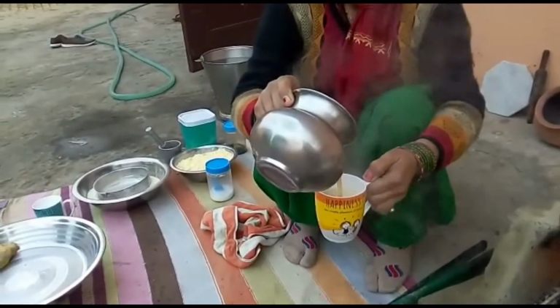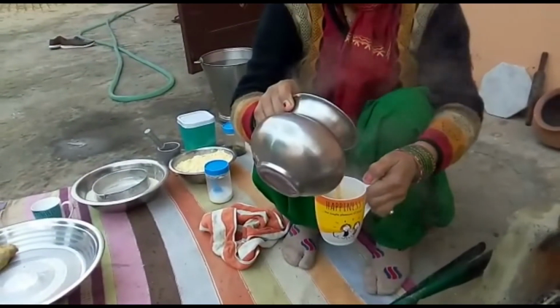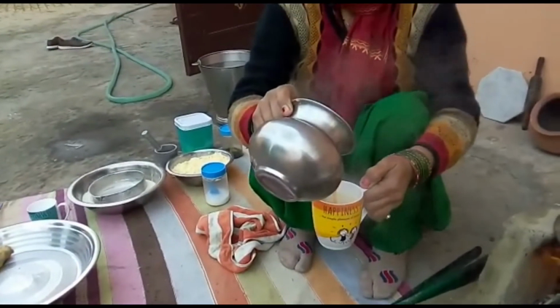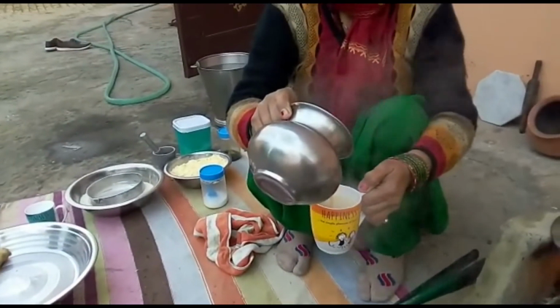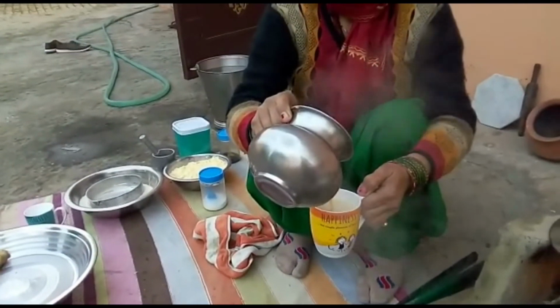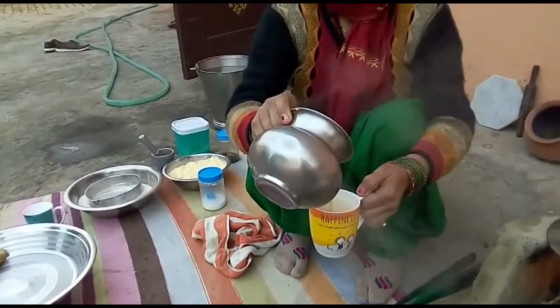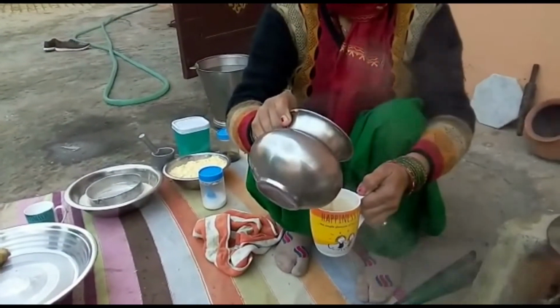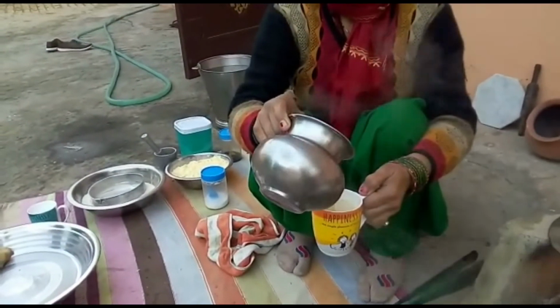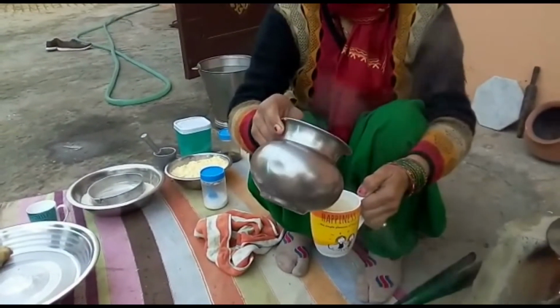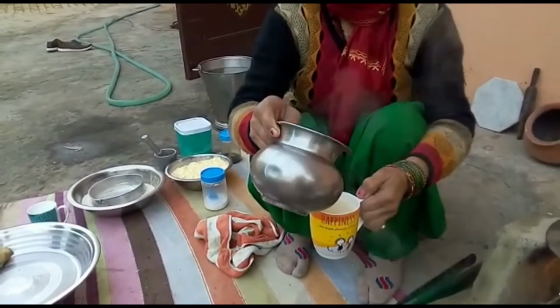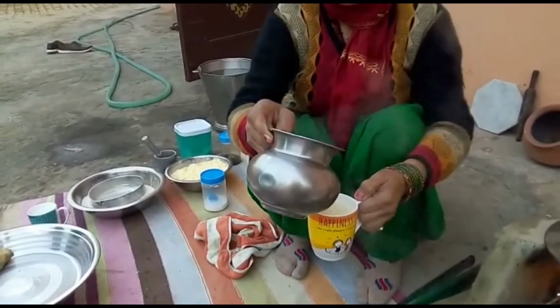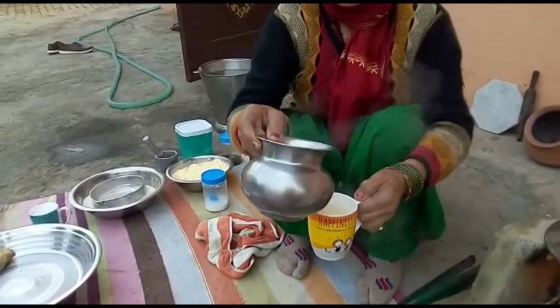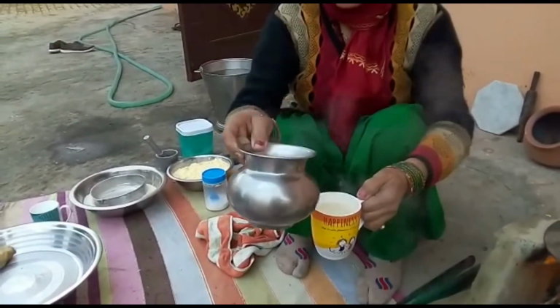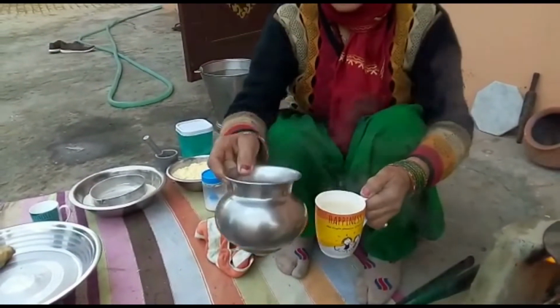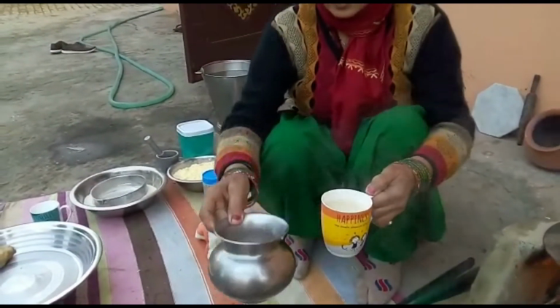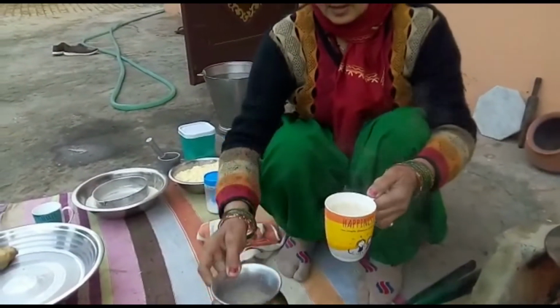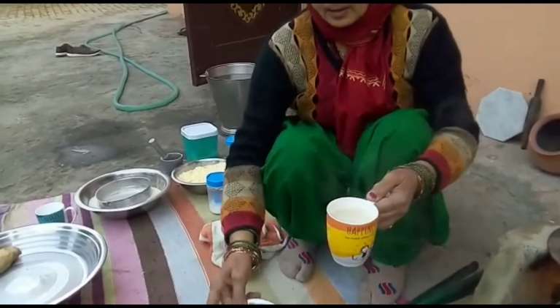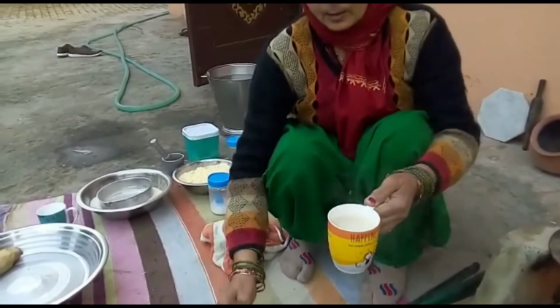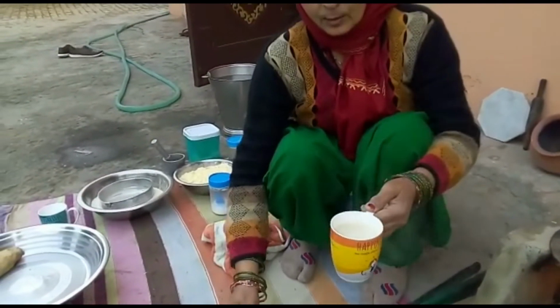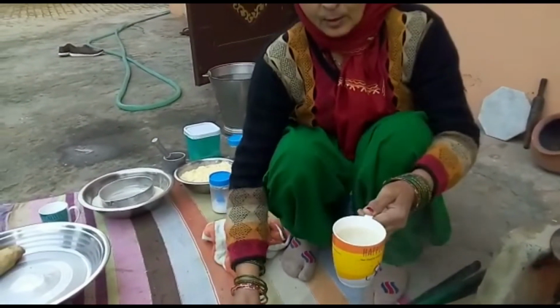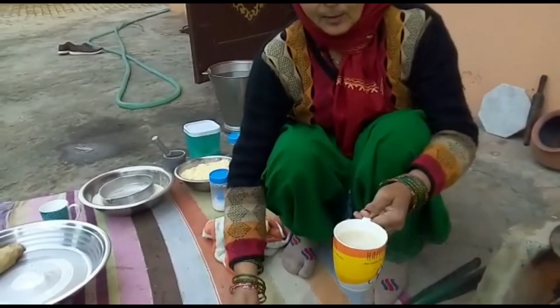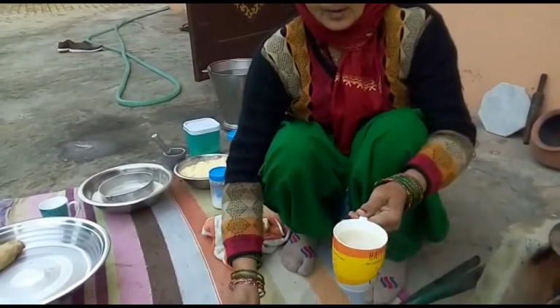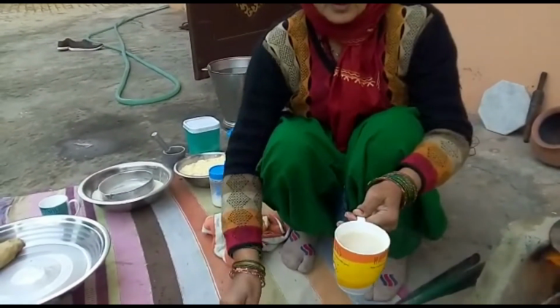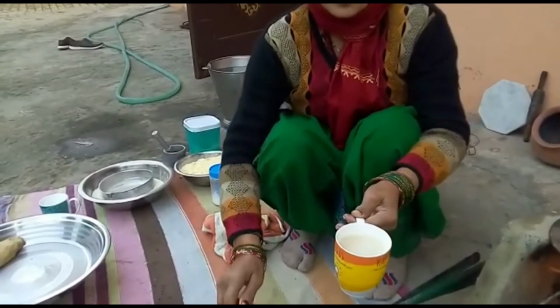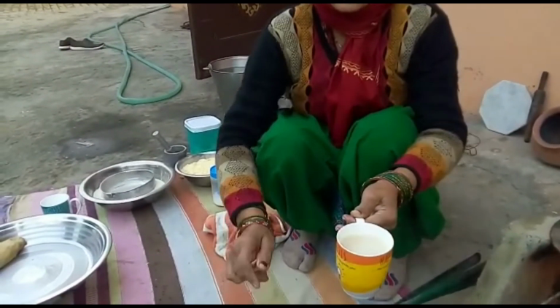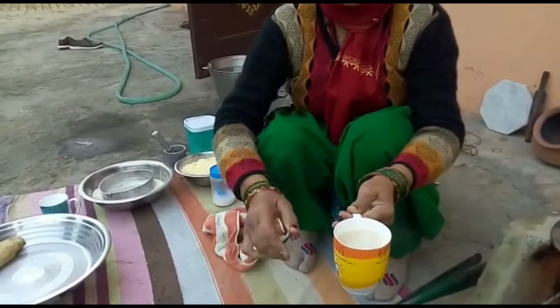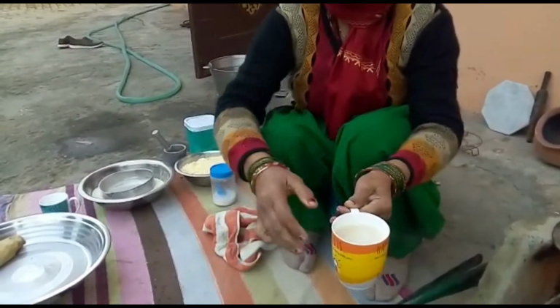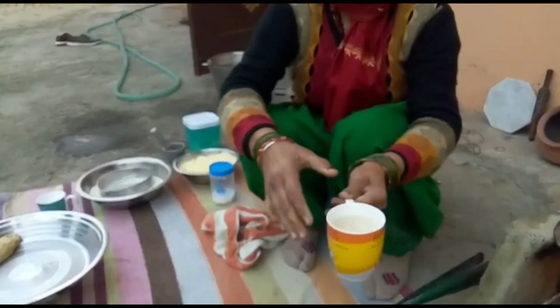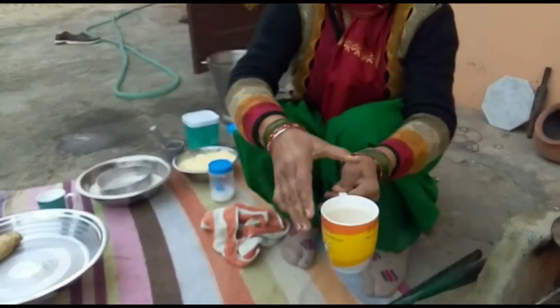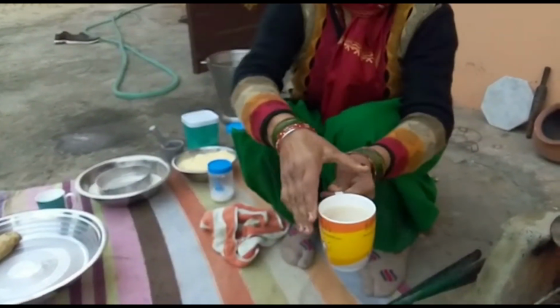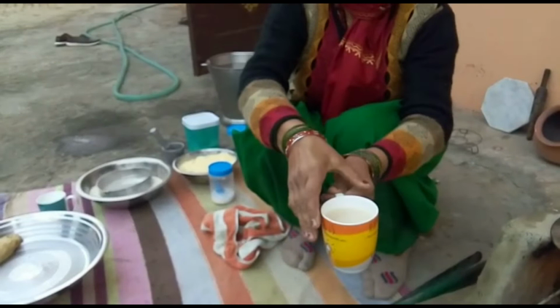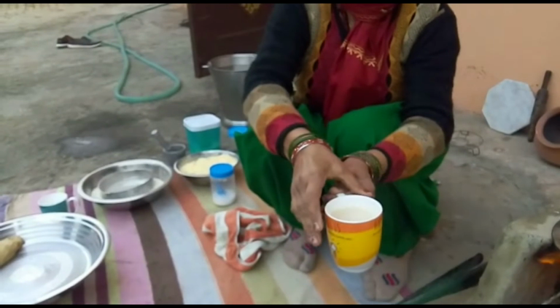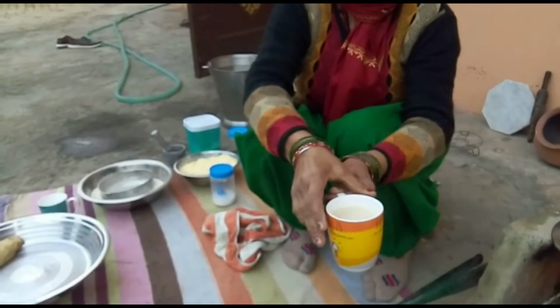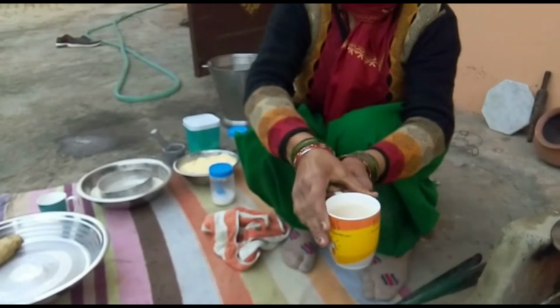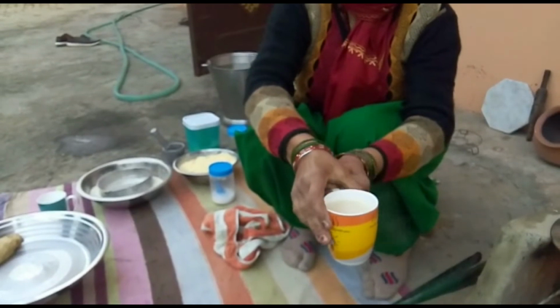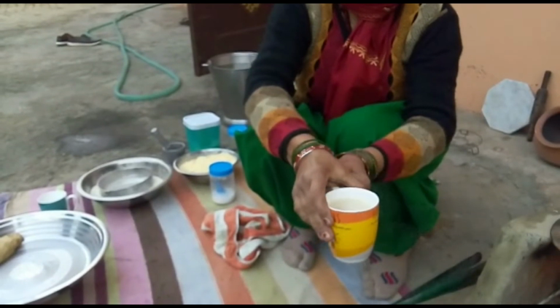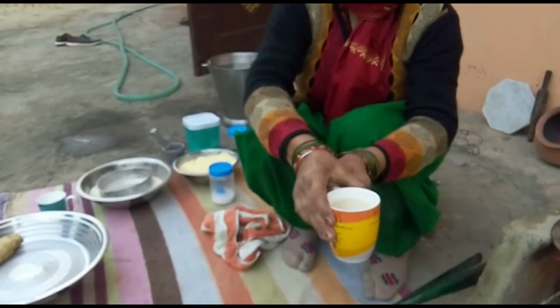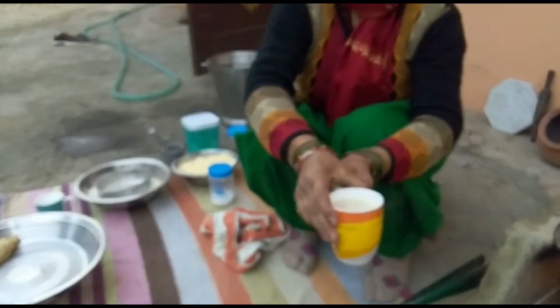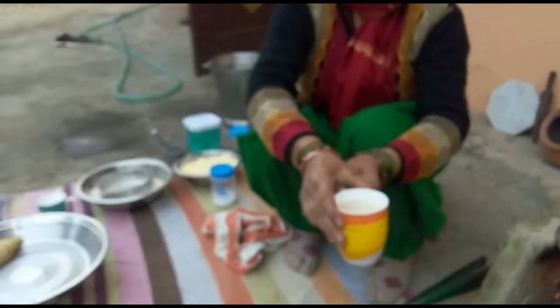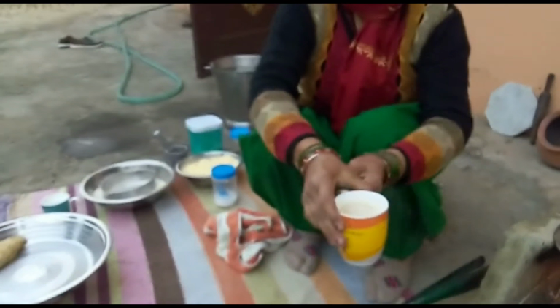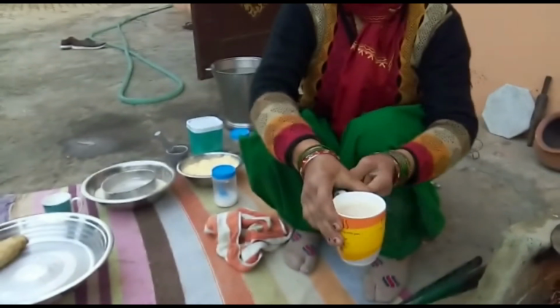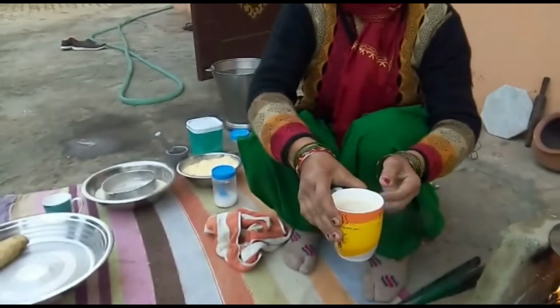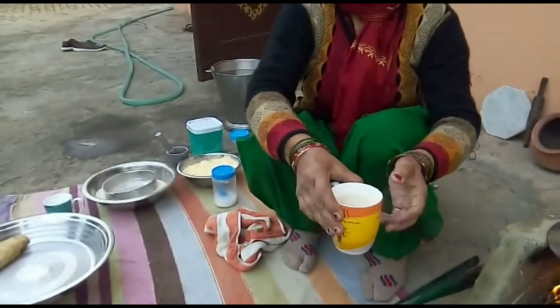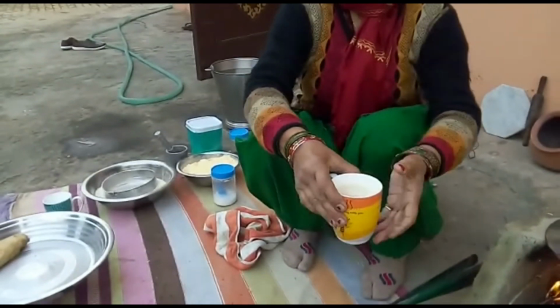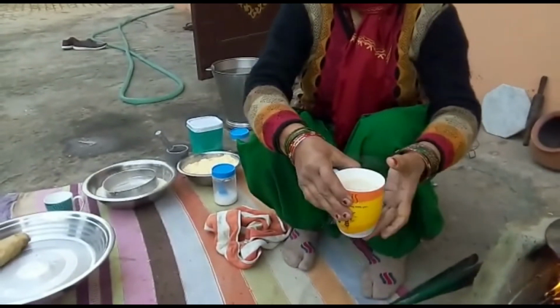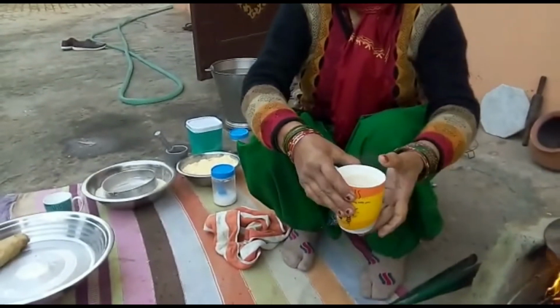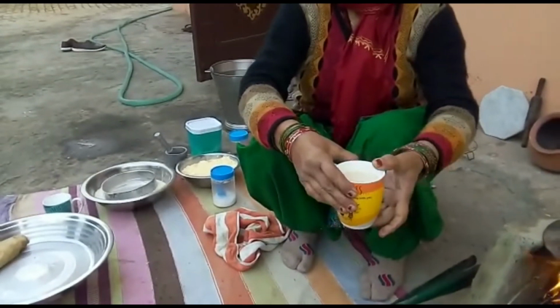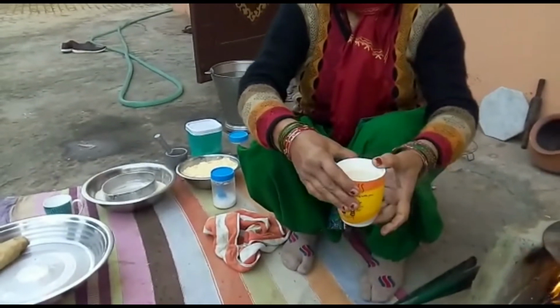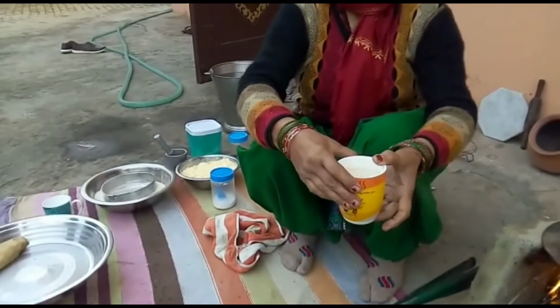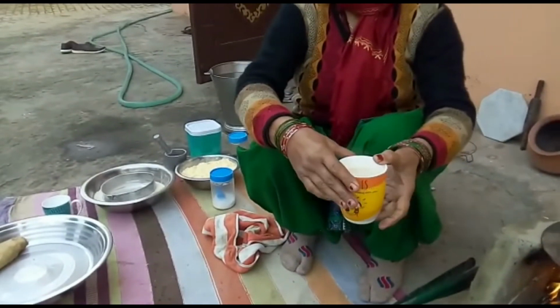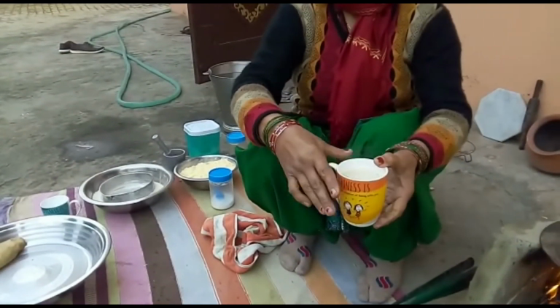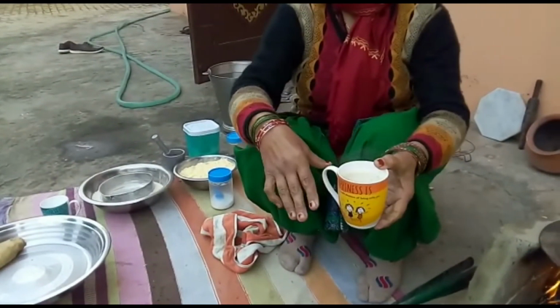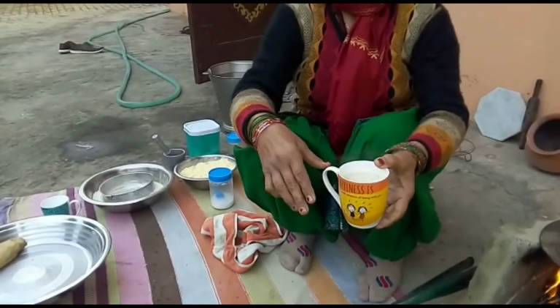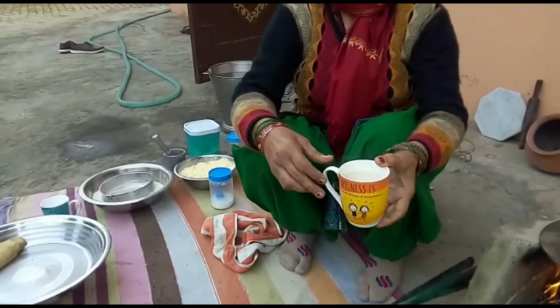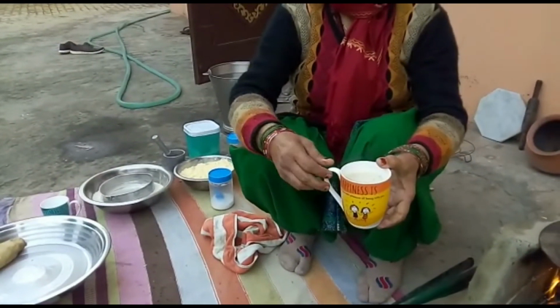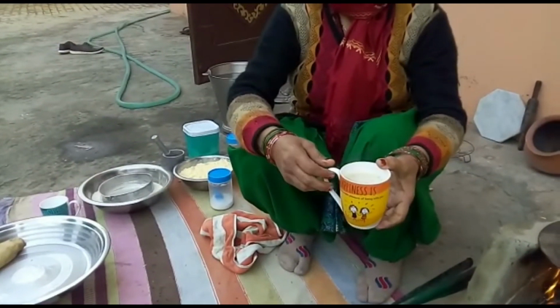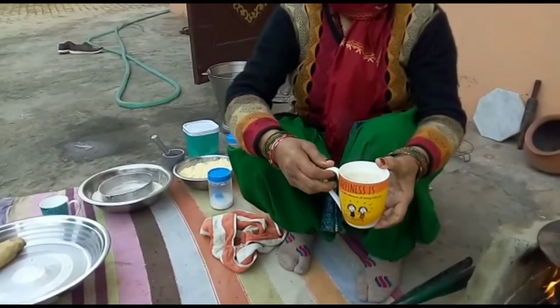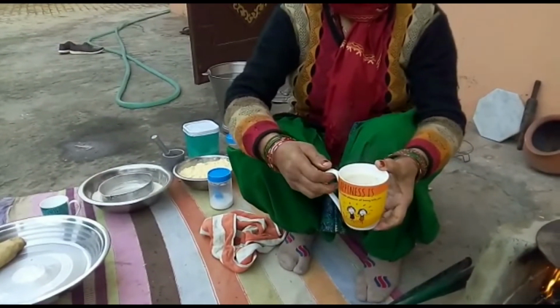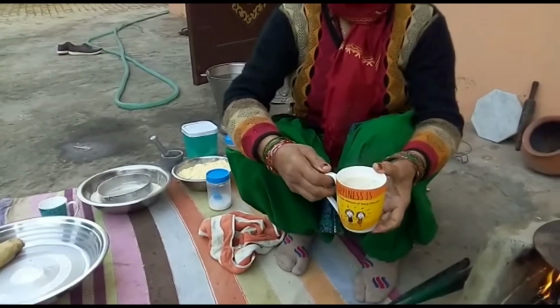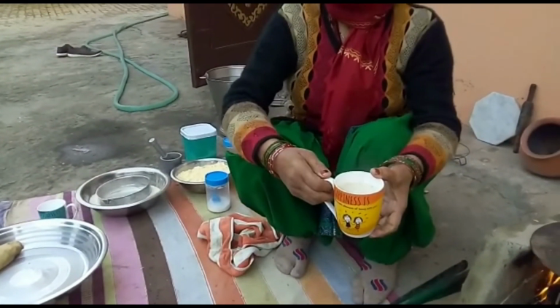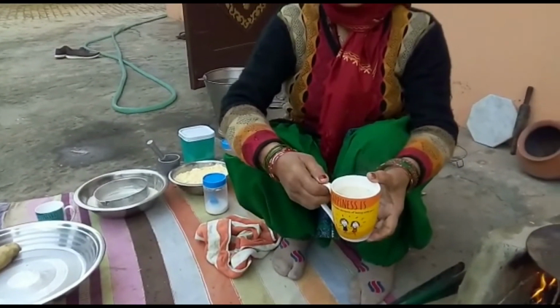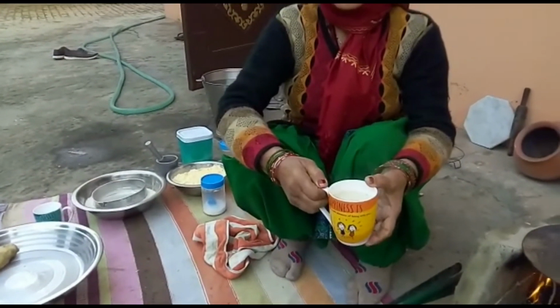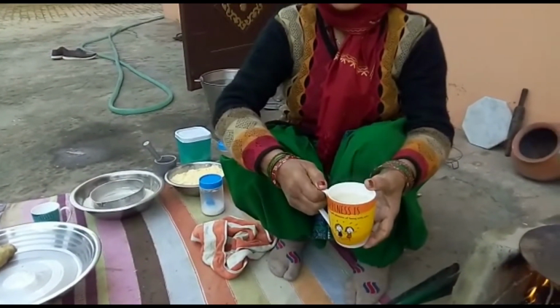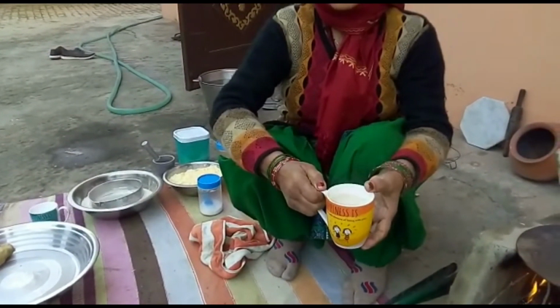I am ready to drink a little bit of a cup in the village. If you like this video, please share and subscribe to our channel.